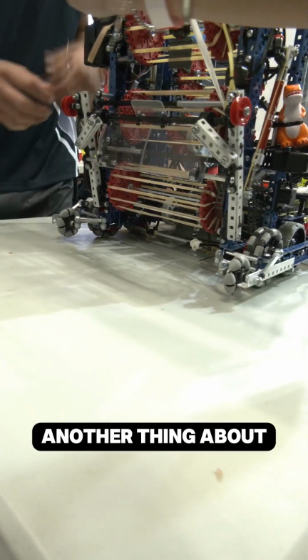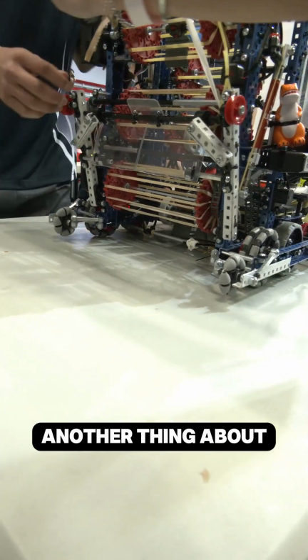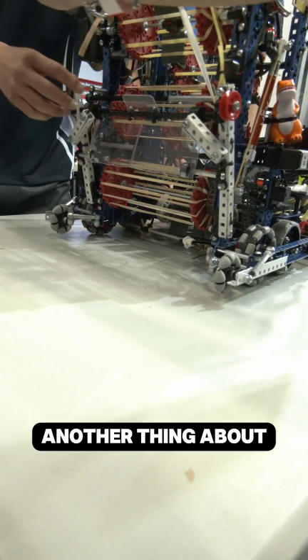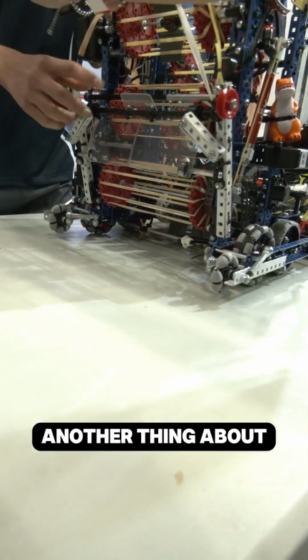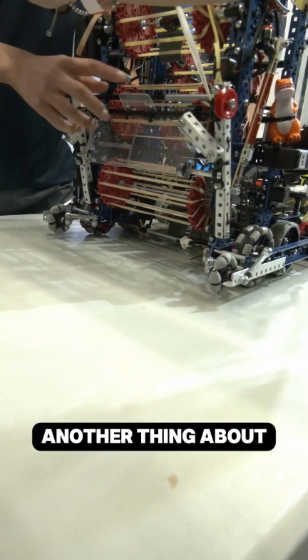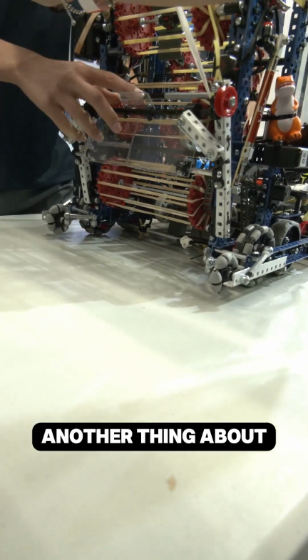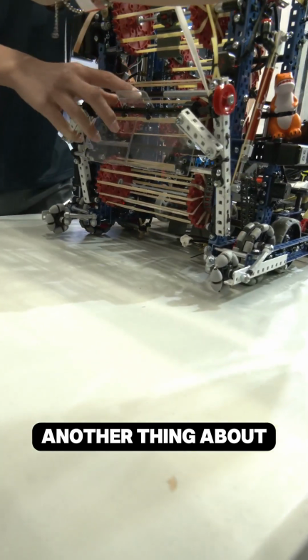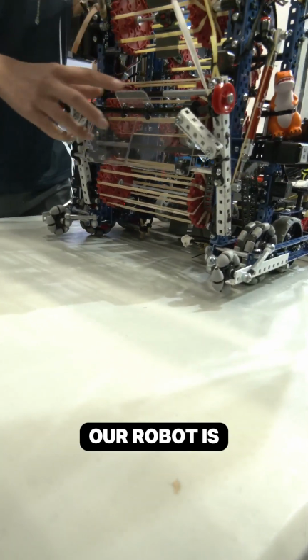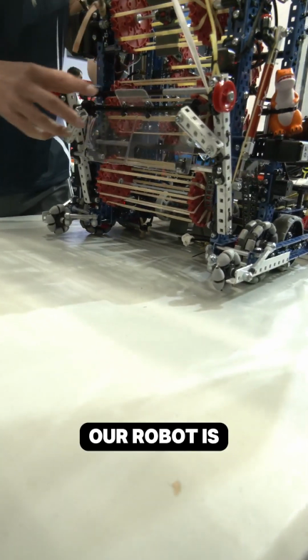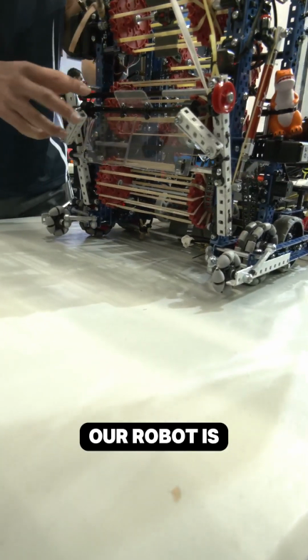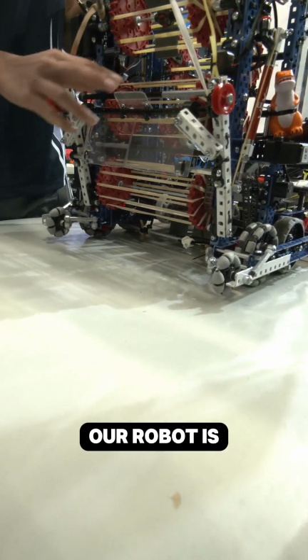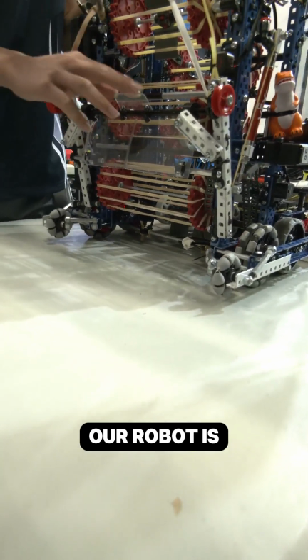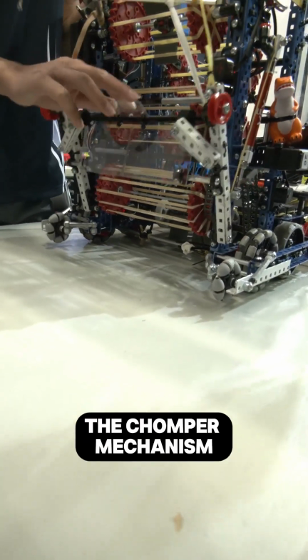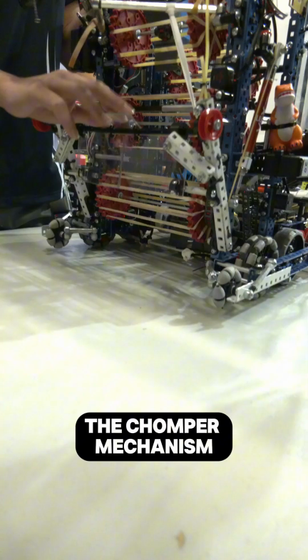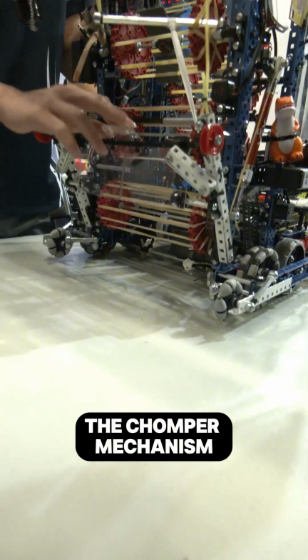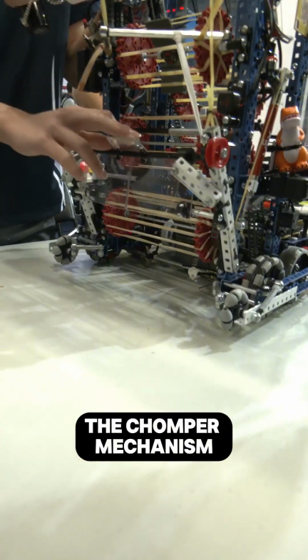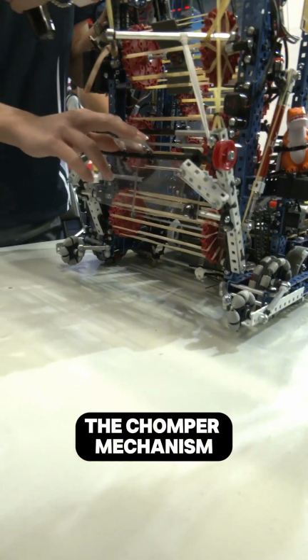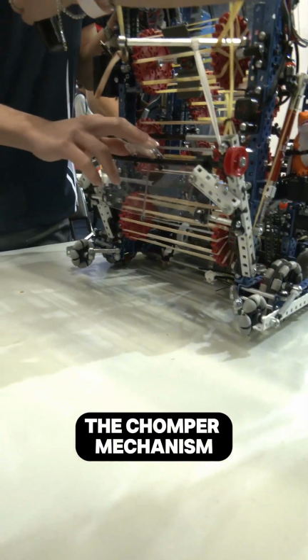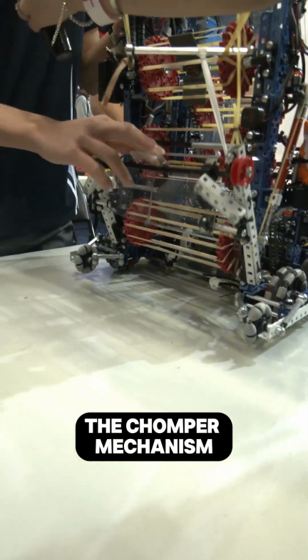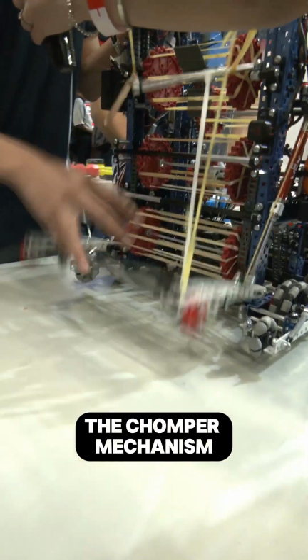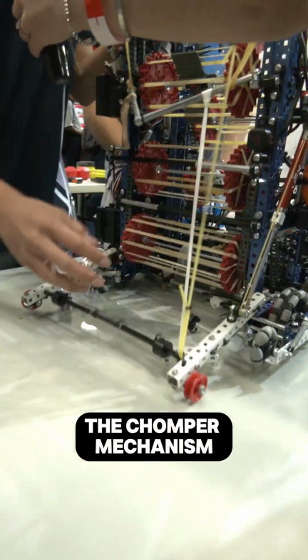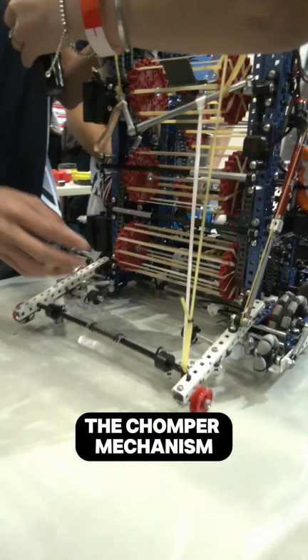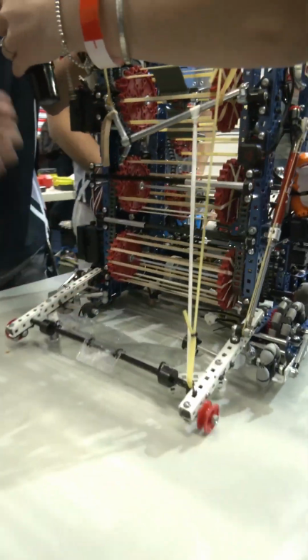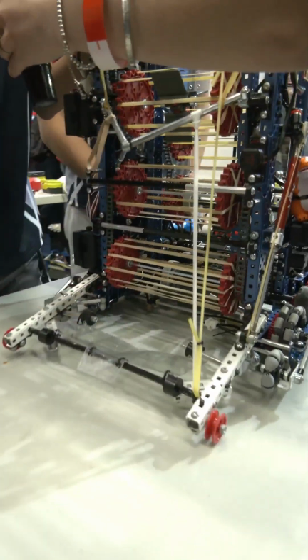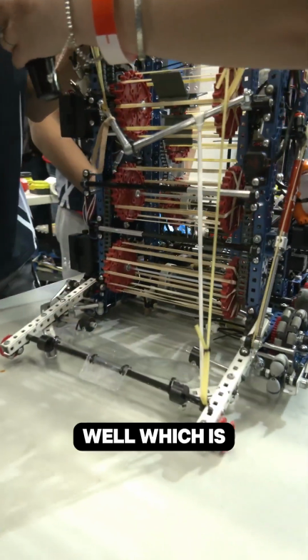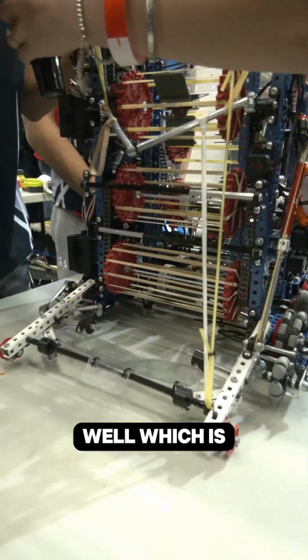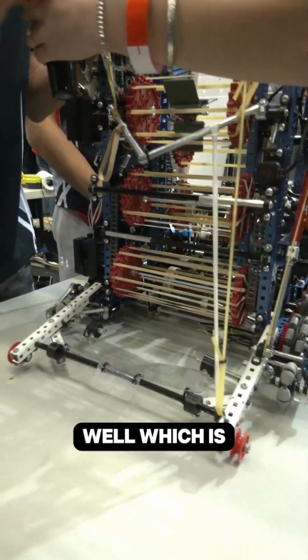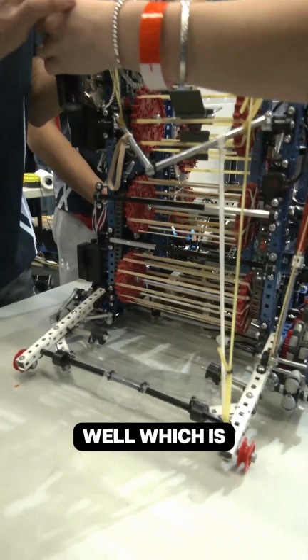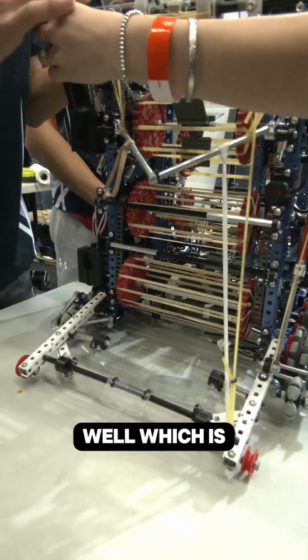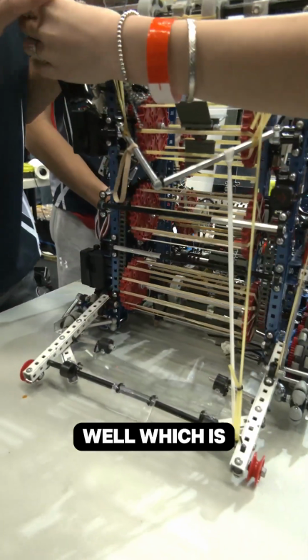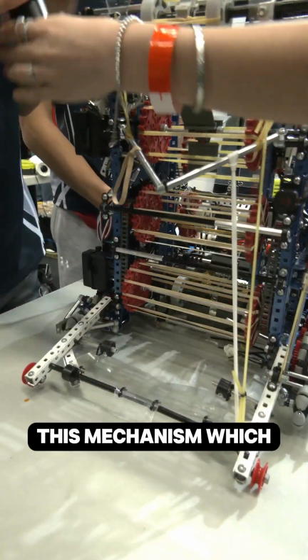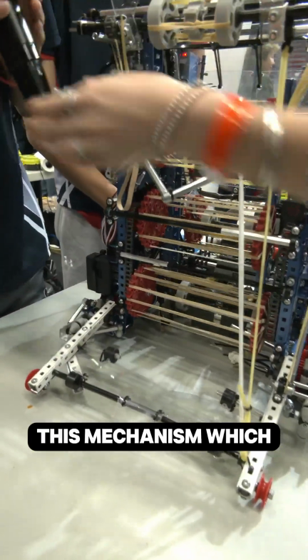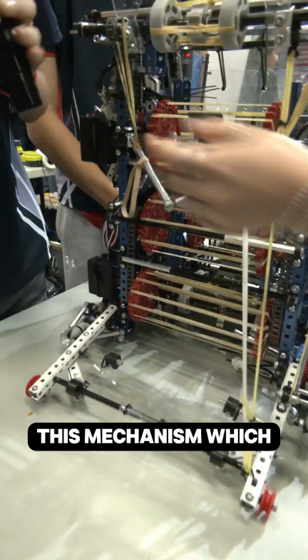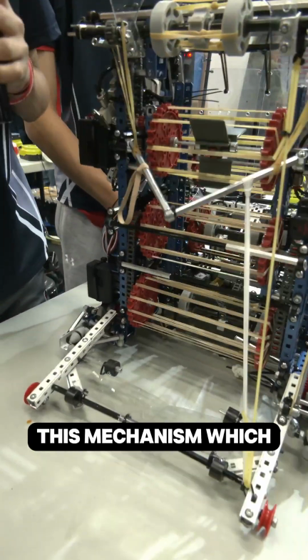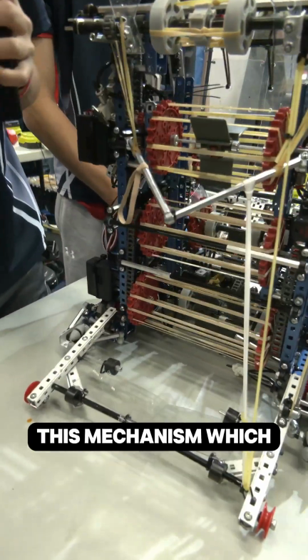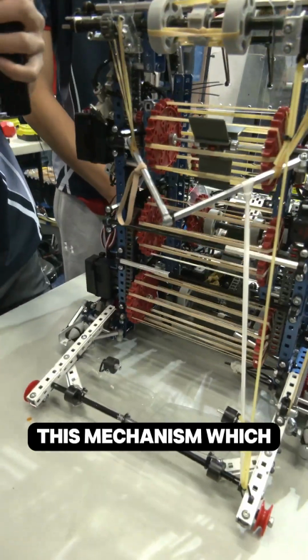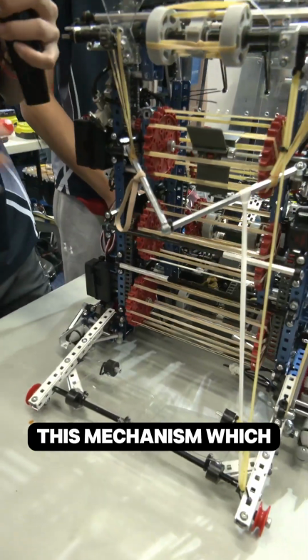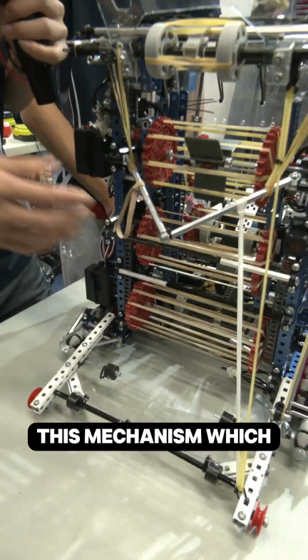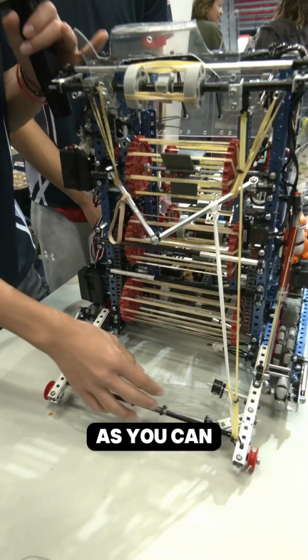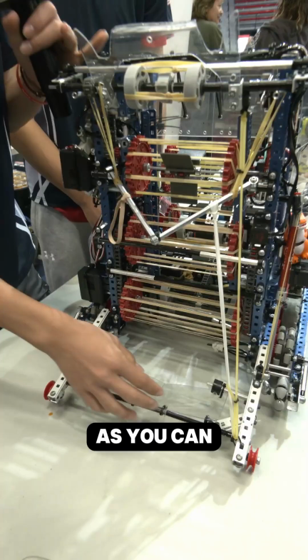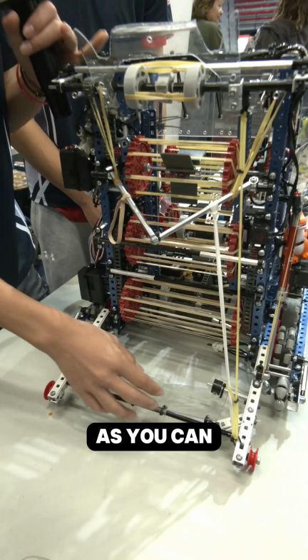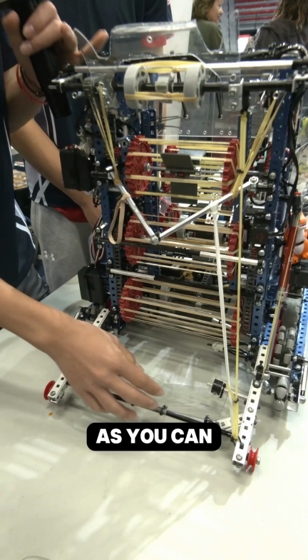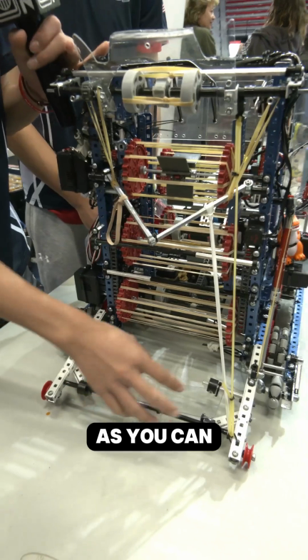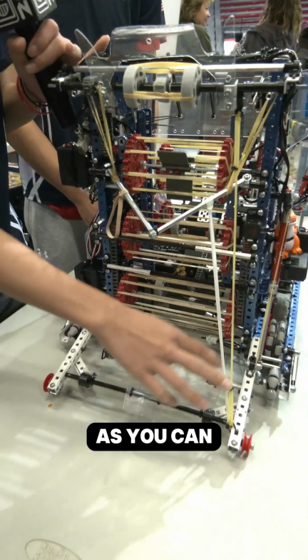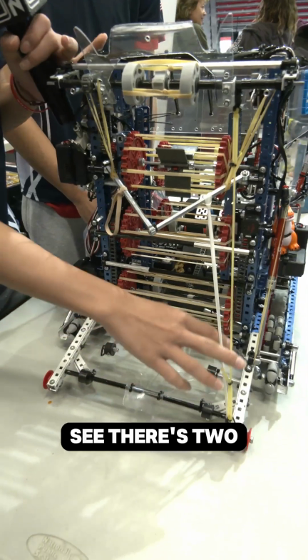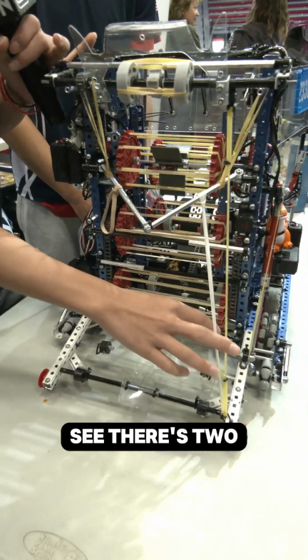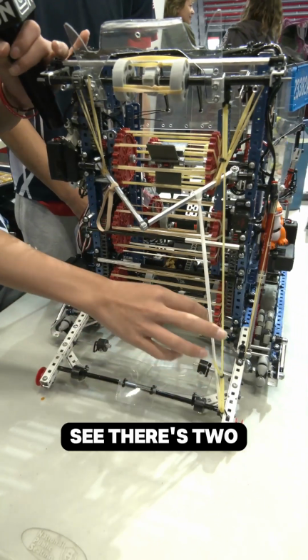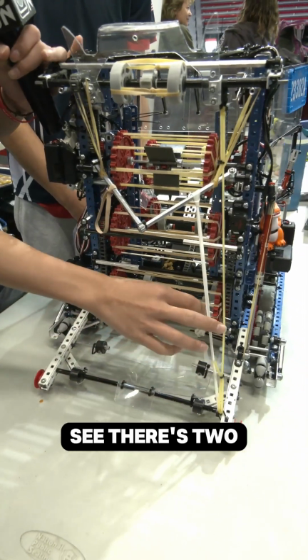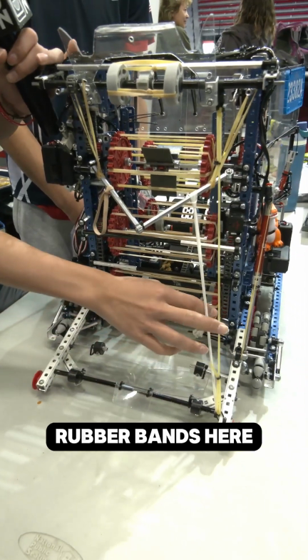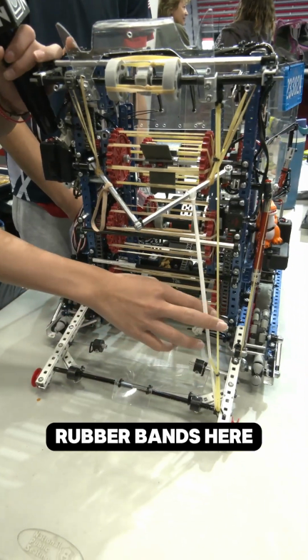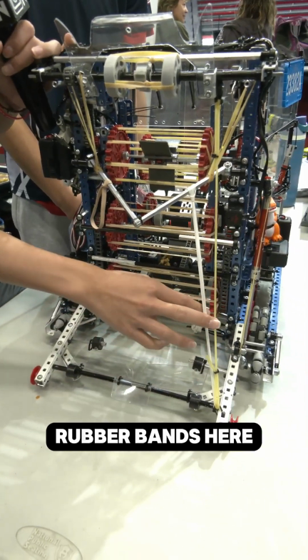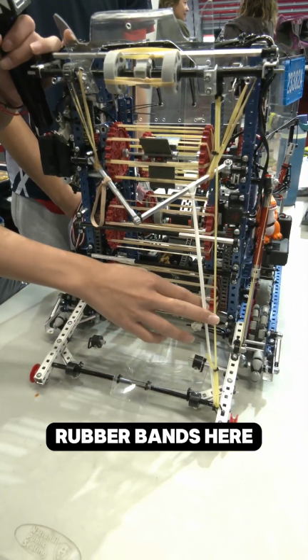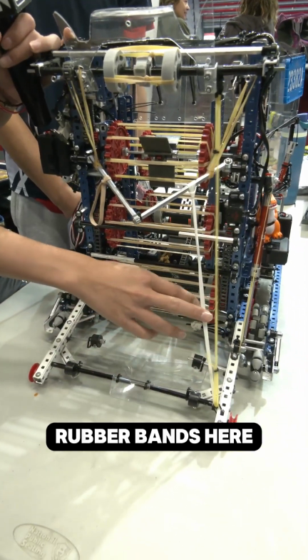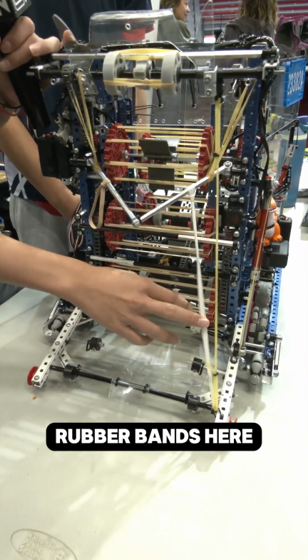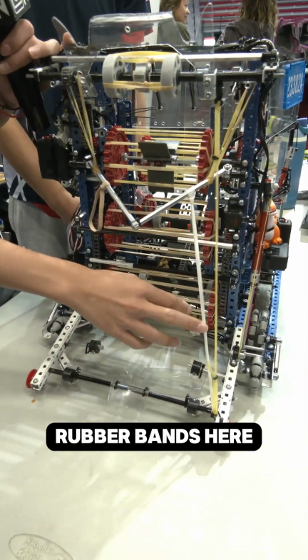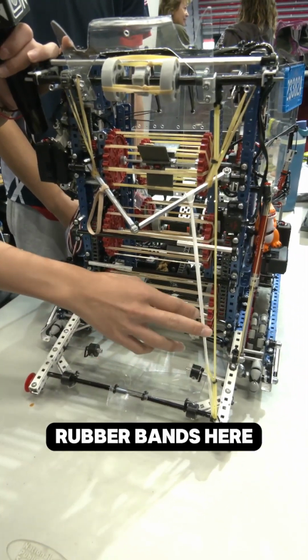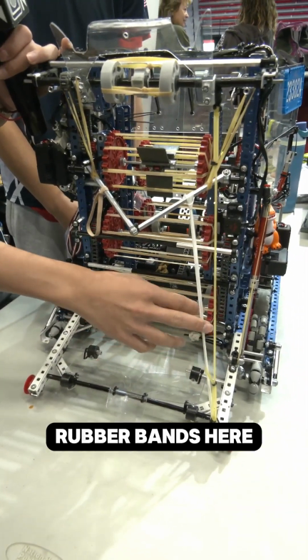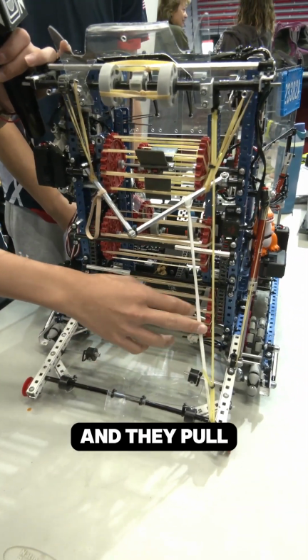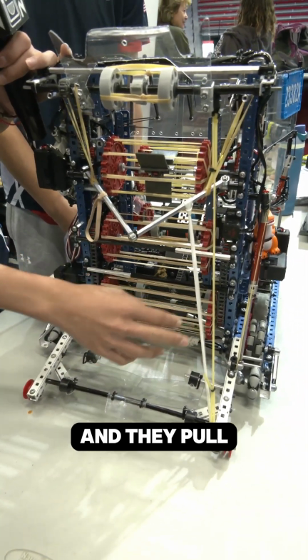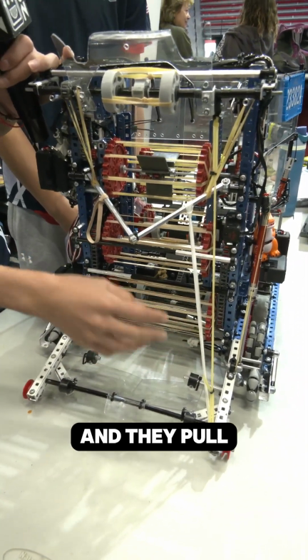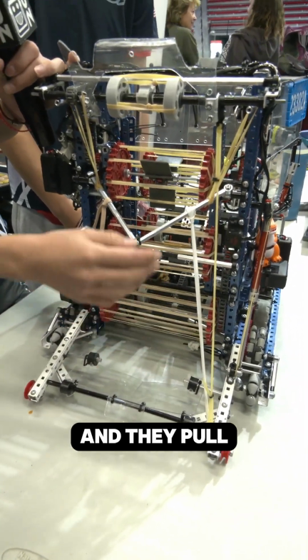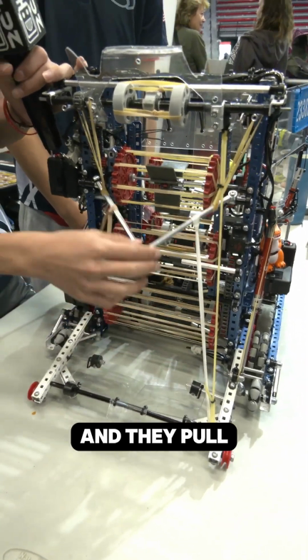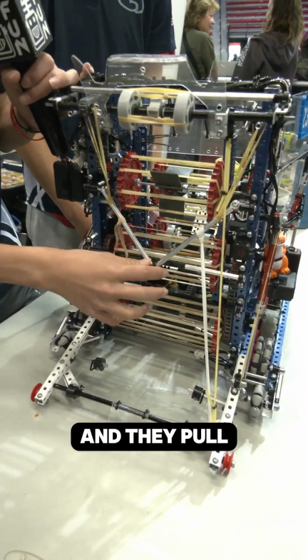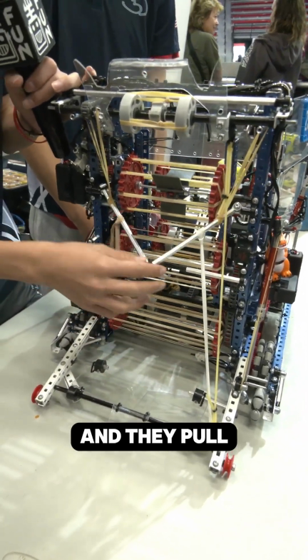Another thing about our robot is the chomper mechanism, which is this mechanism here. As you can see, there are two rubber bands here and they pull — they move these parts when they go up and down.